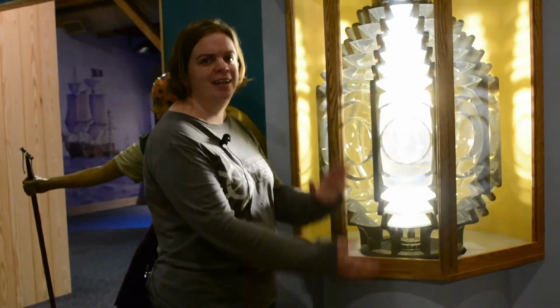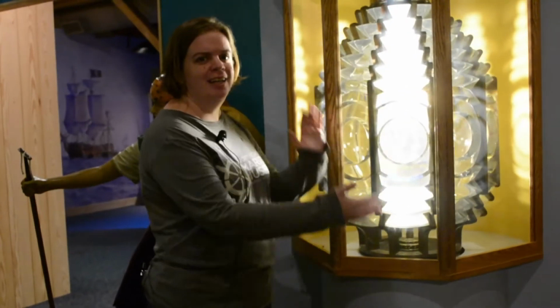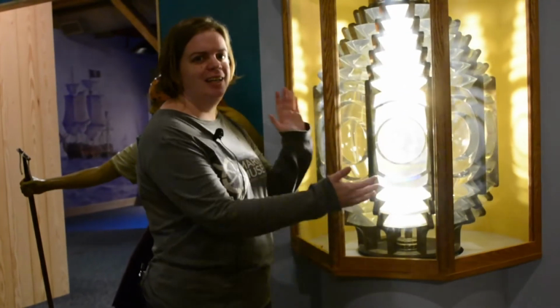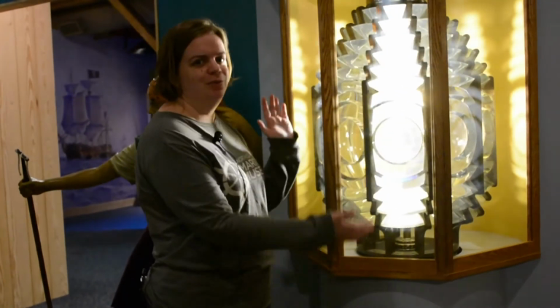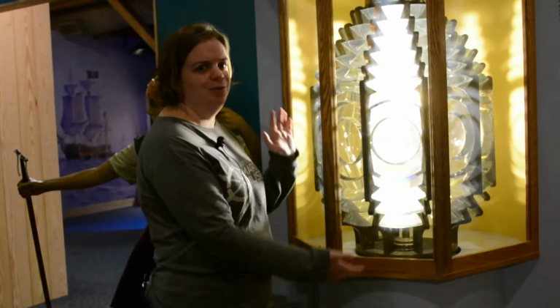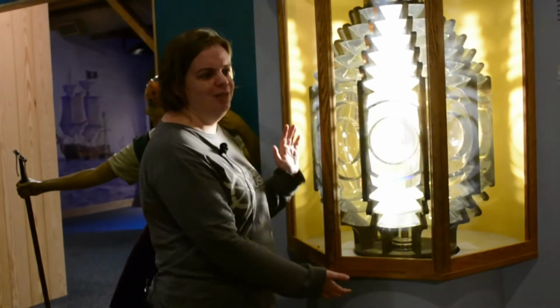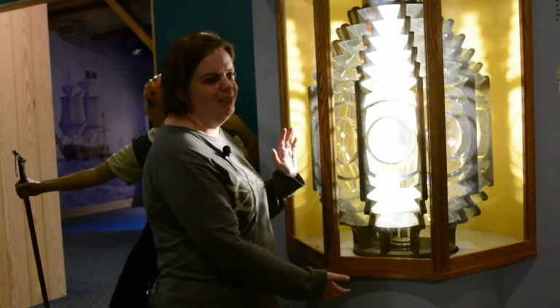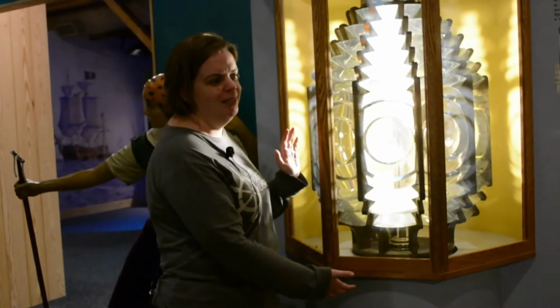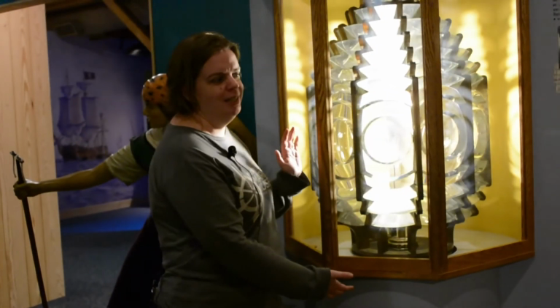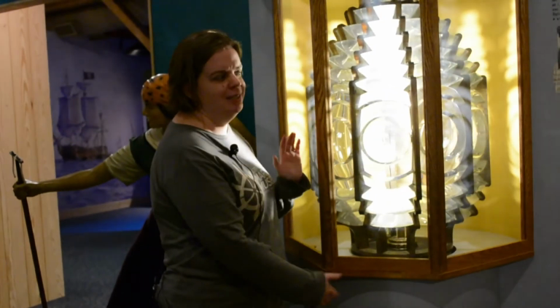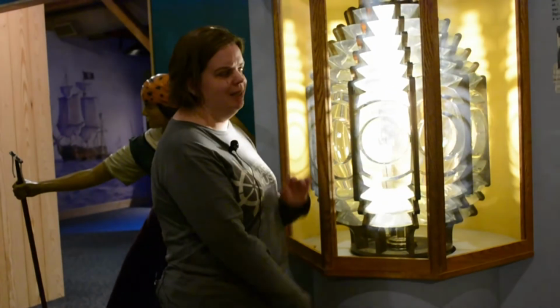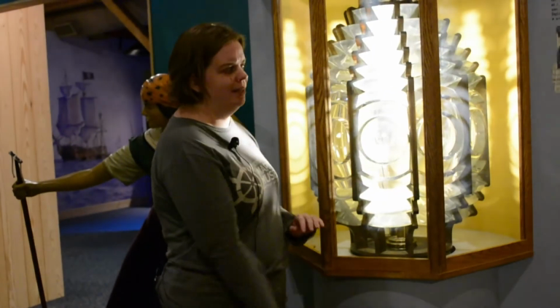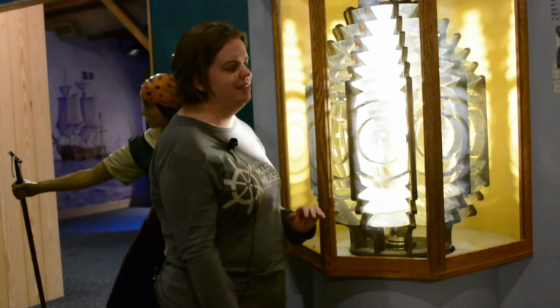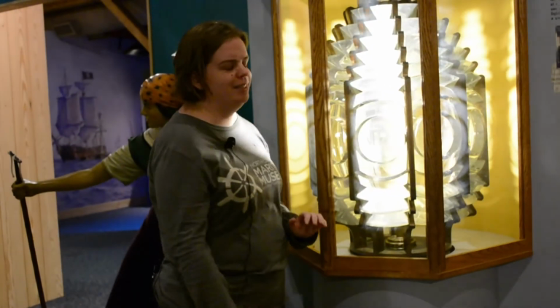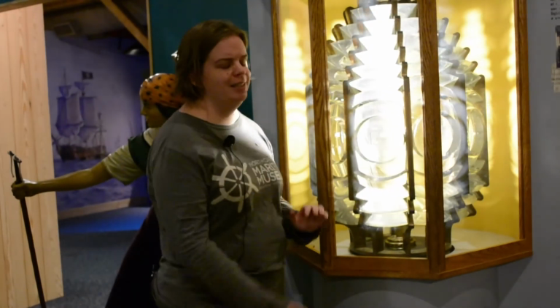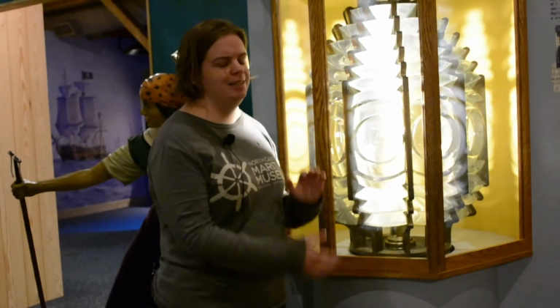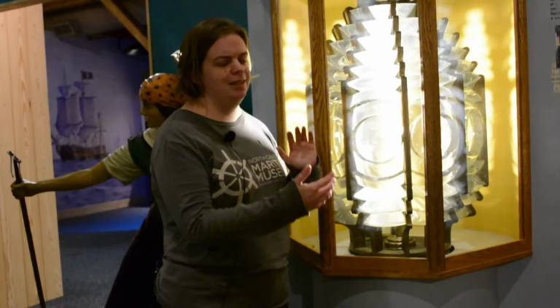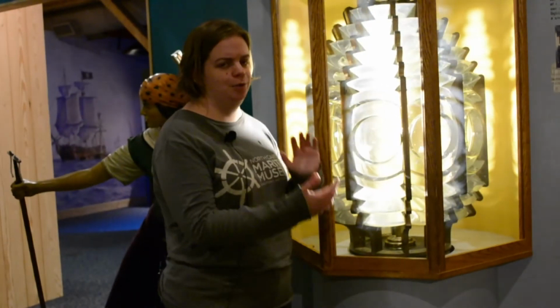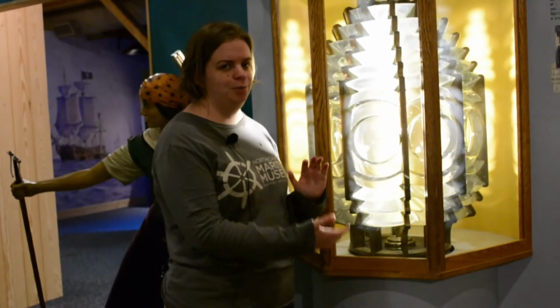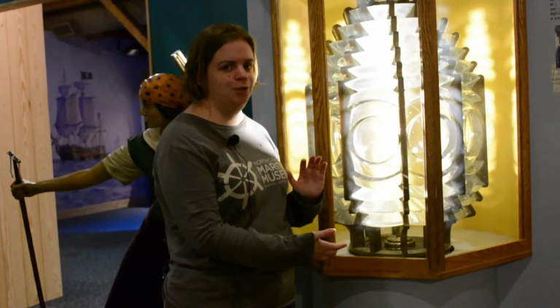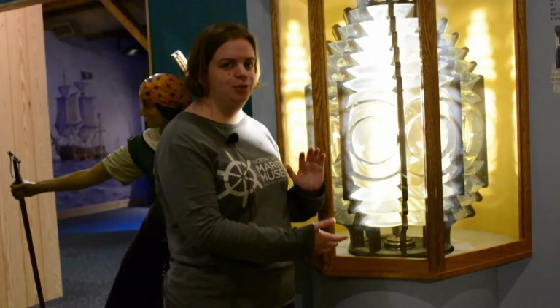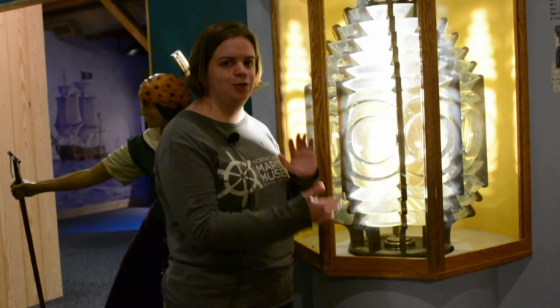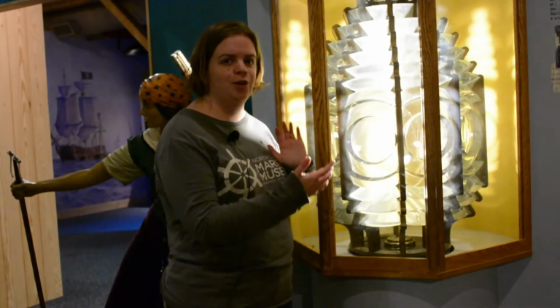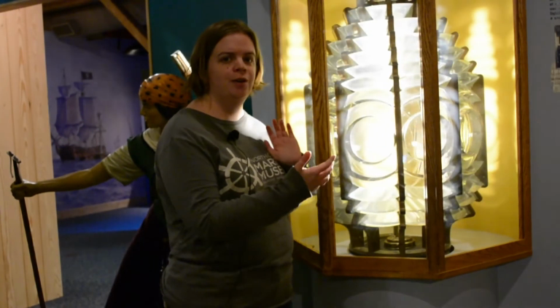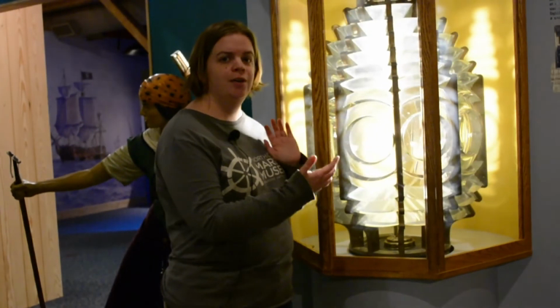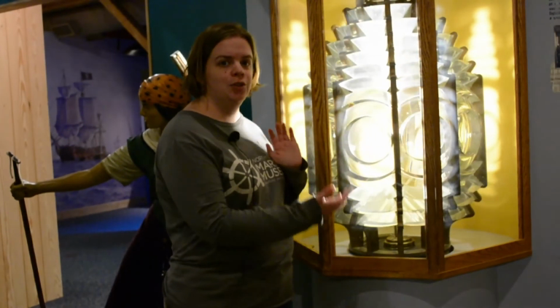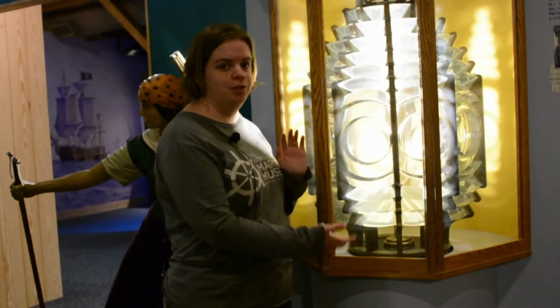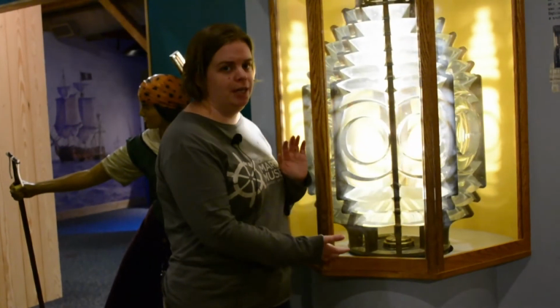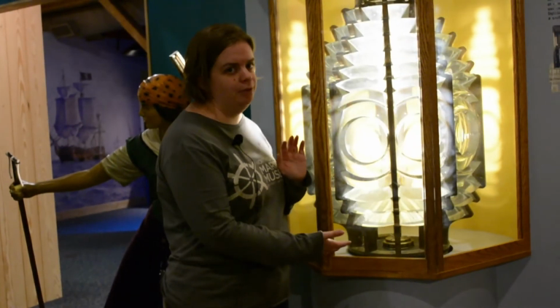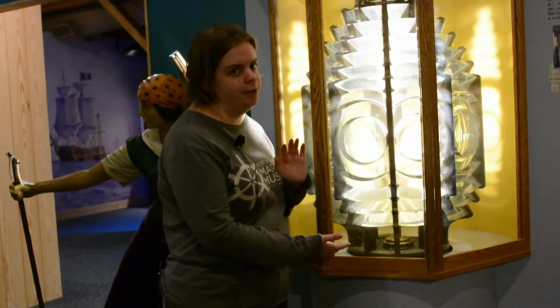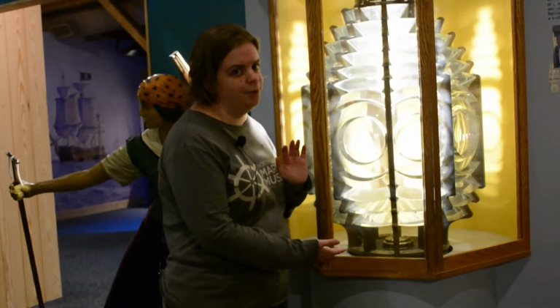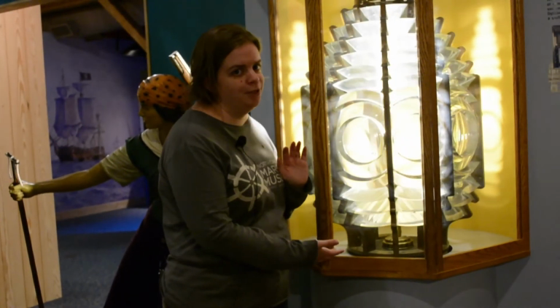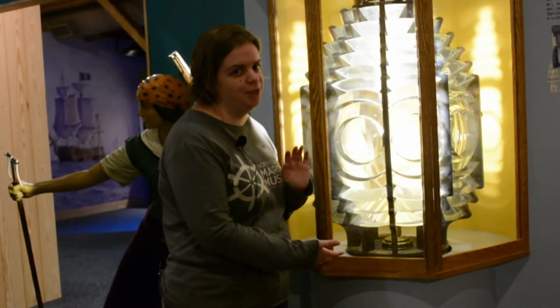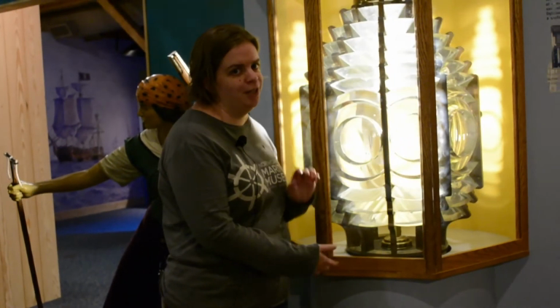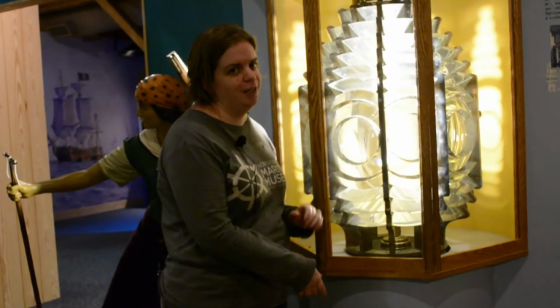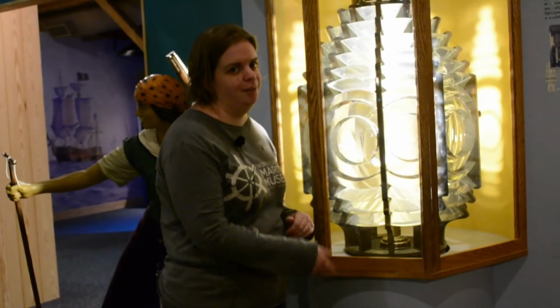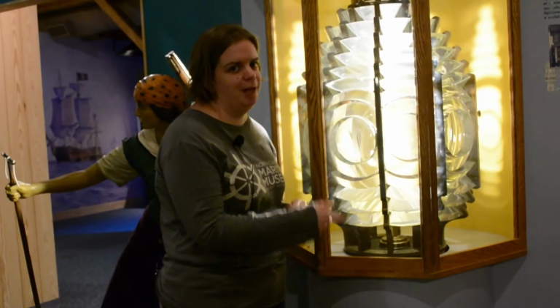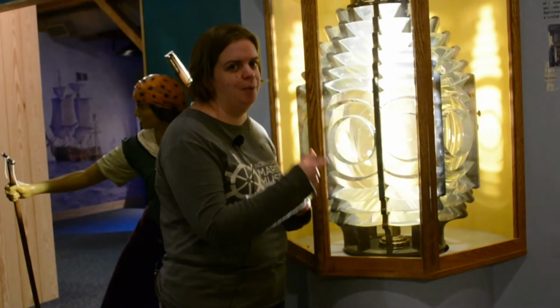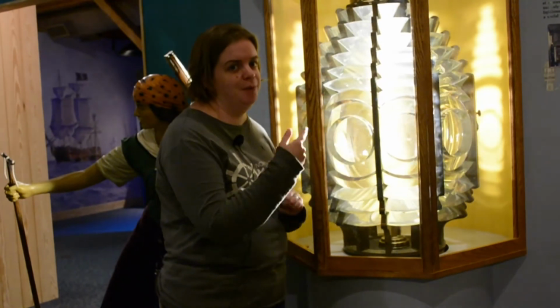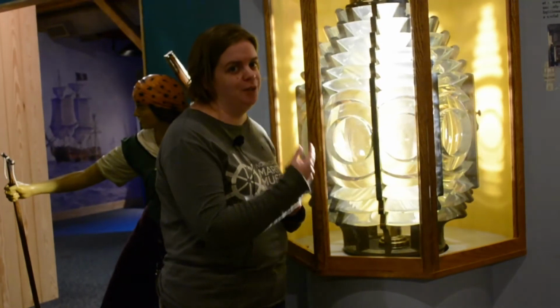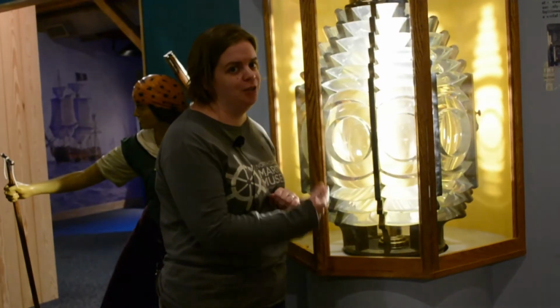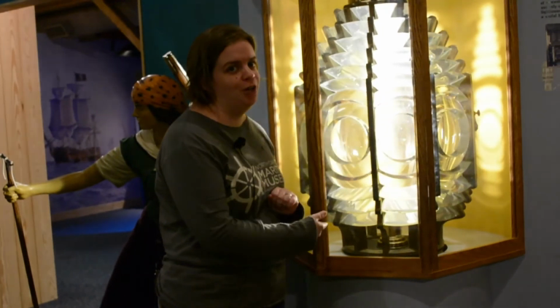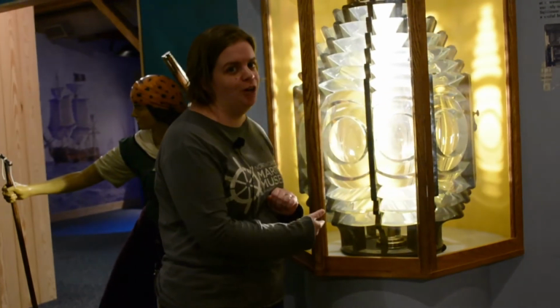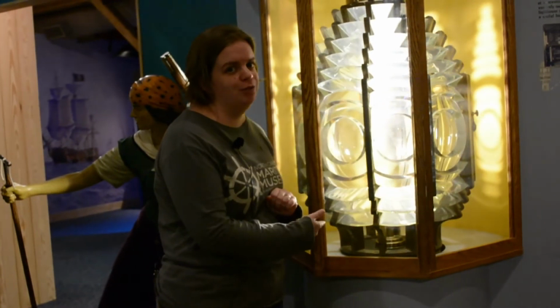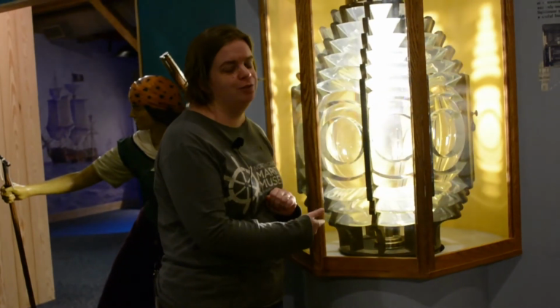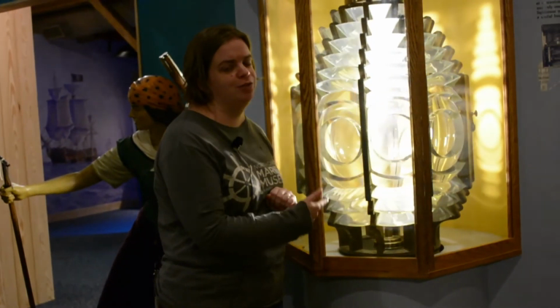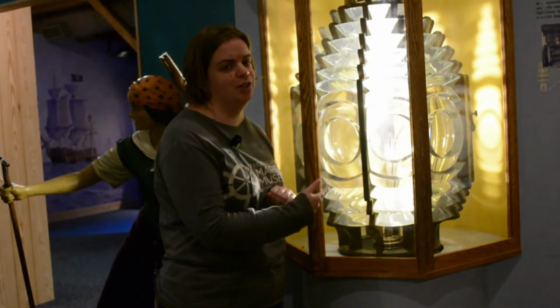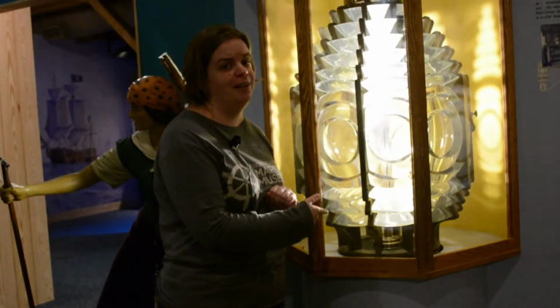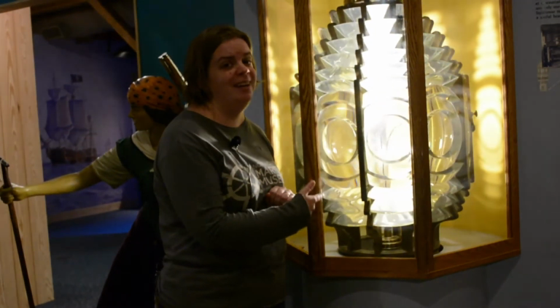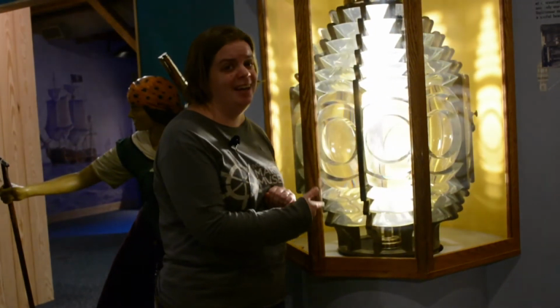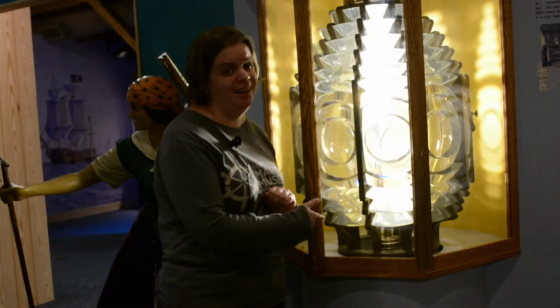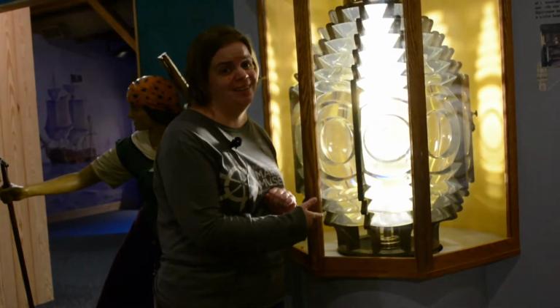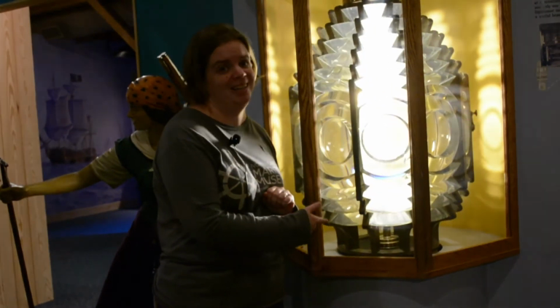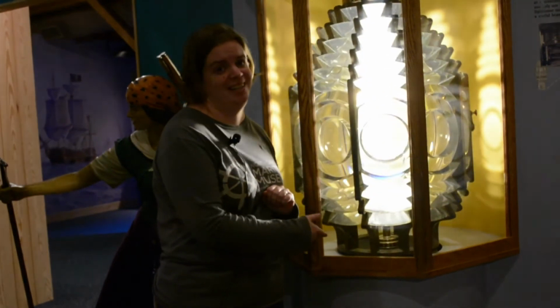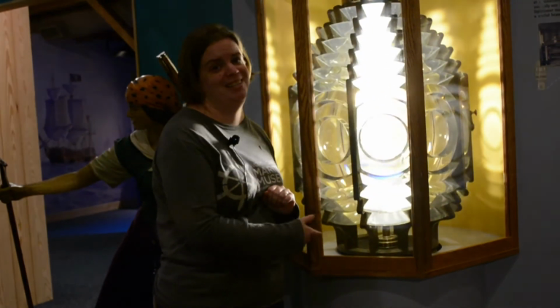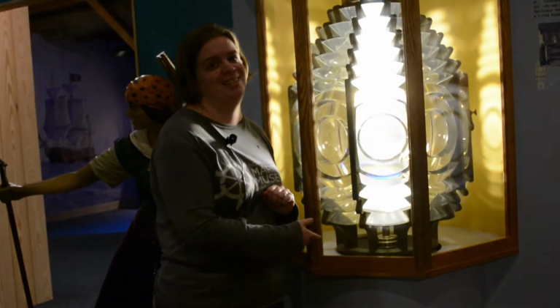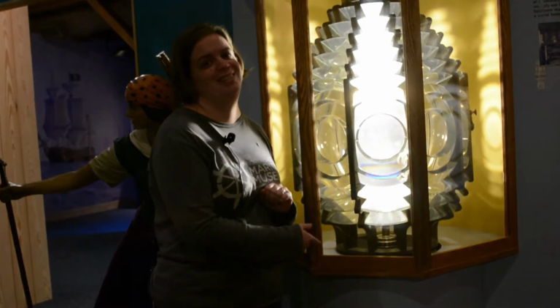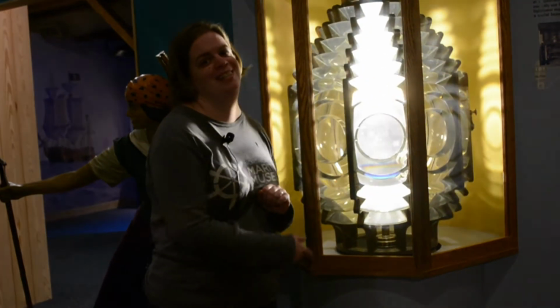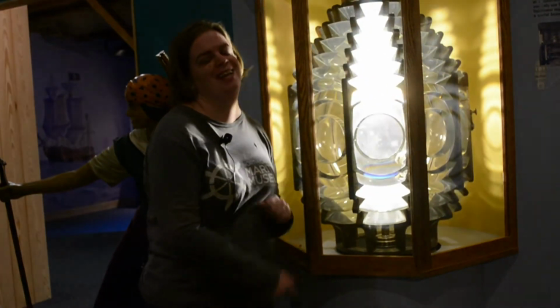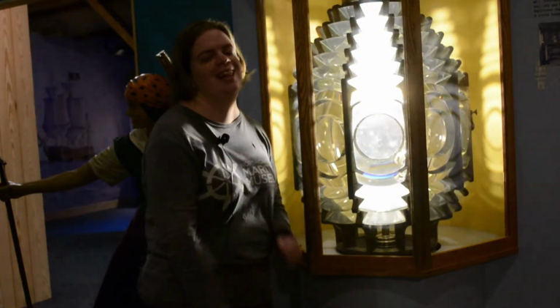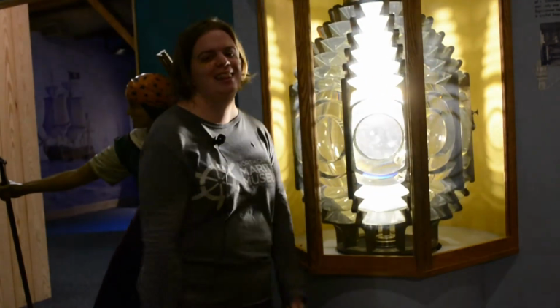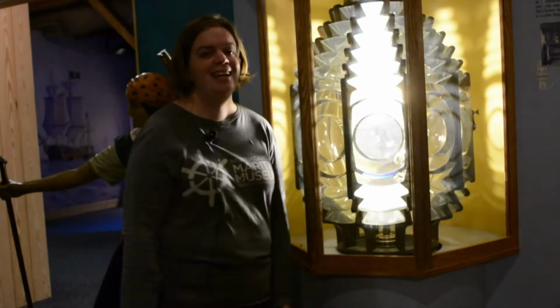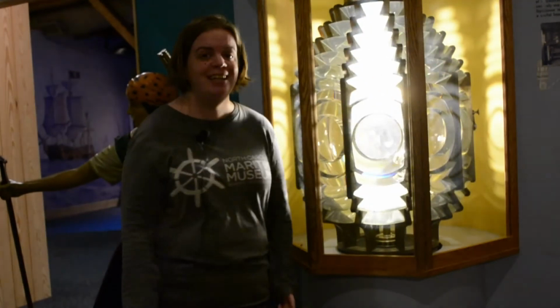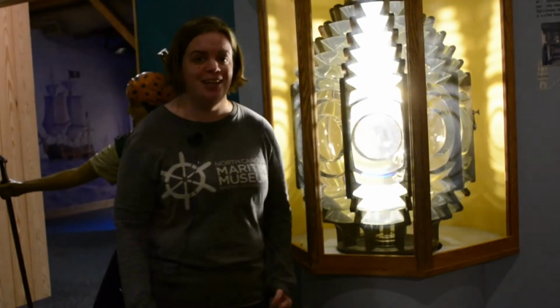So just a little bit of a public service announcement there. If you see these lenses, they're beautiful, they're definitely worth talking about, but they're called Fresnel lenses. Thank you.